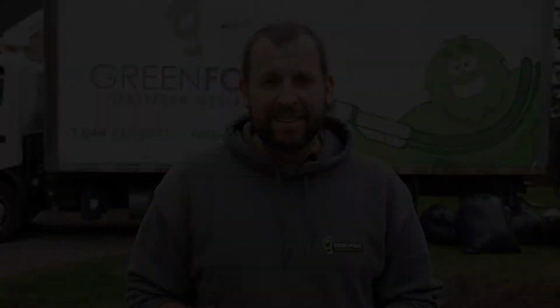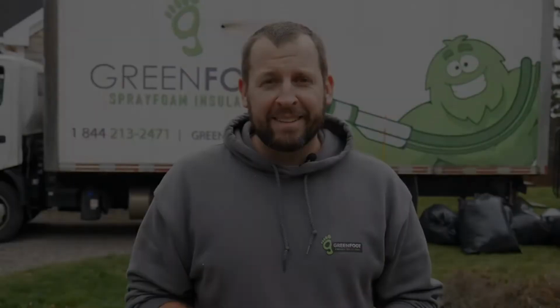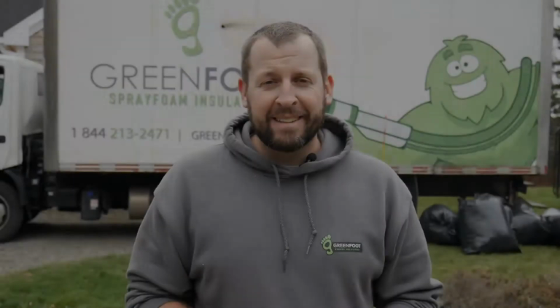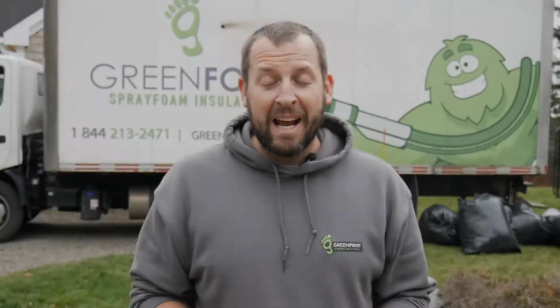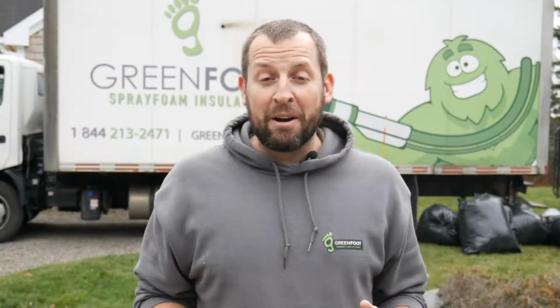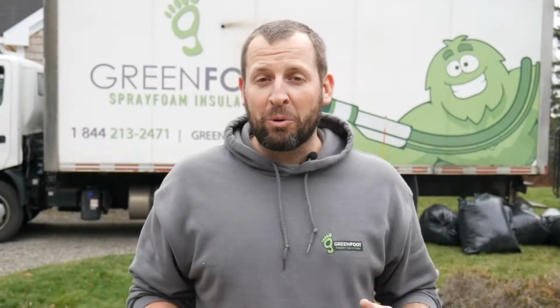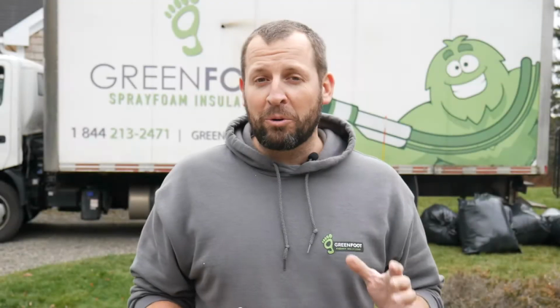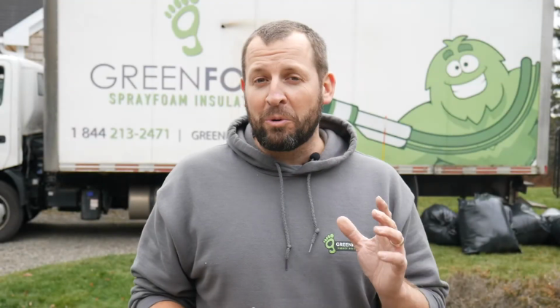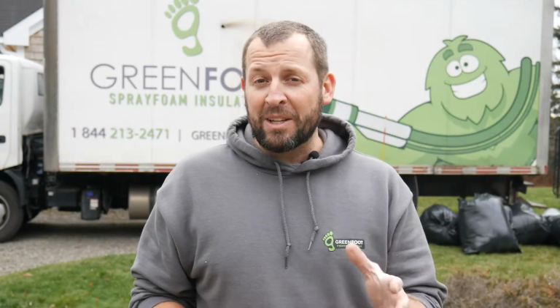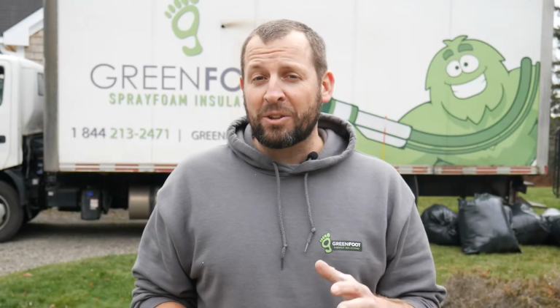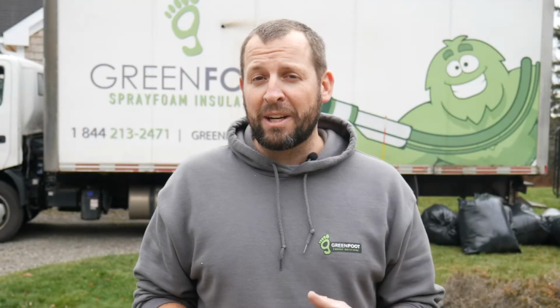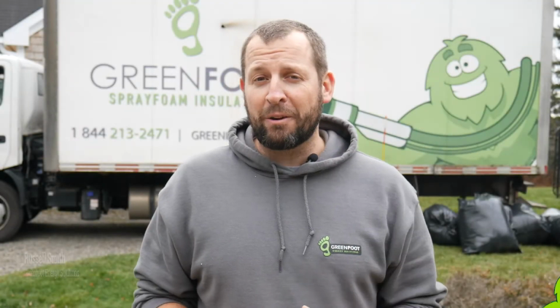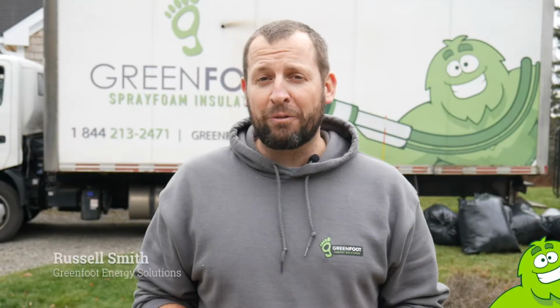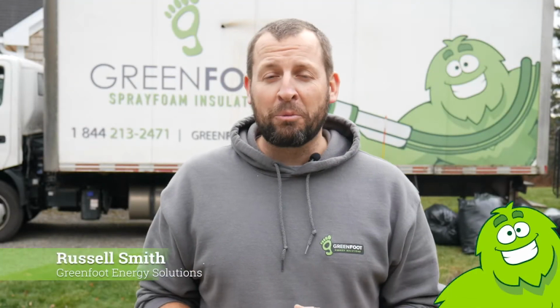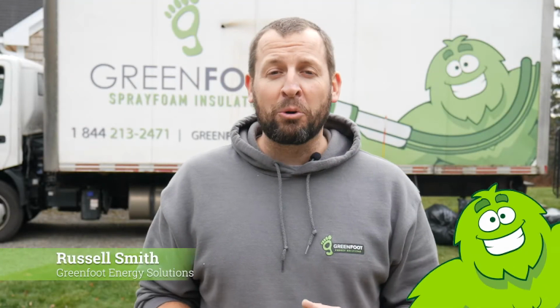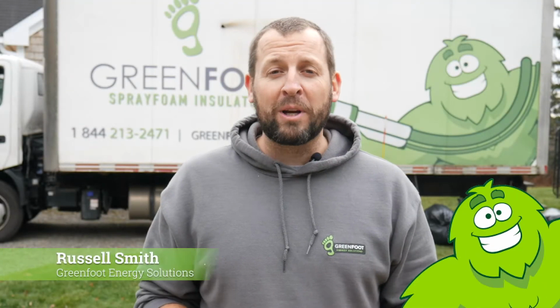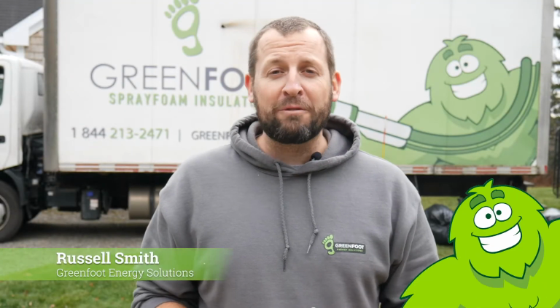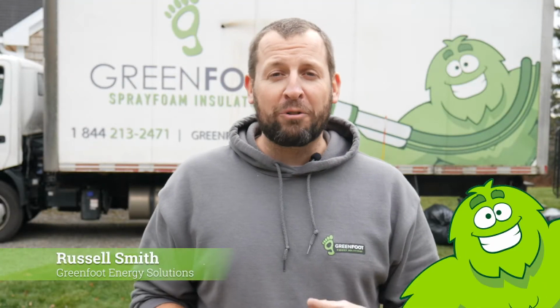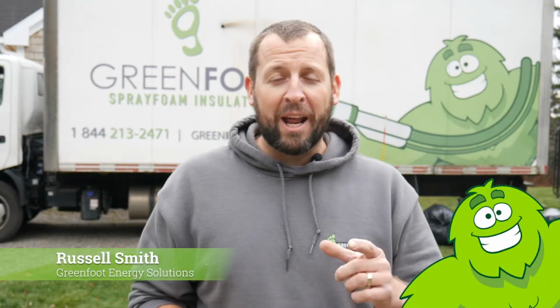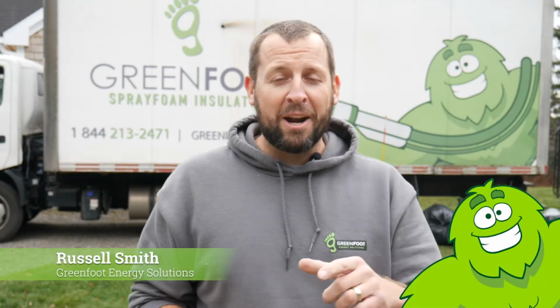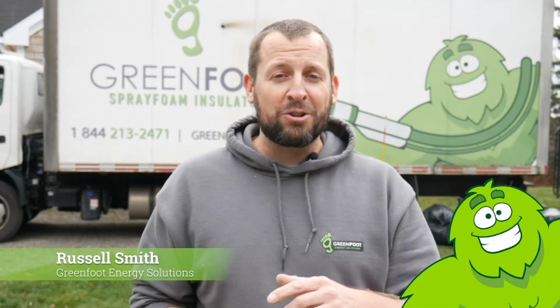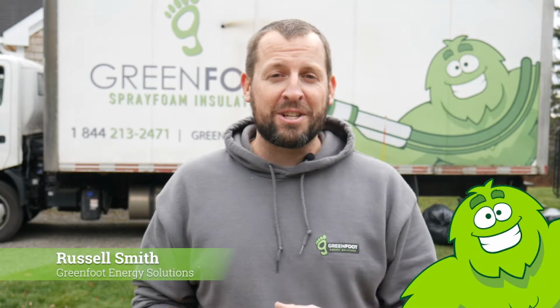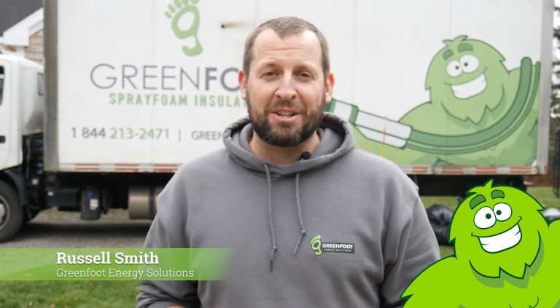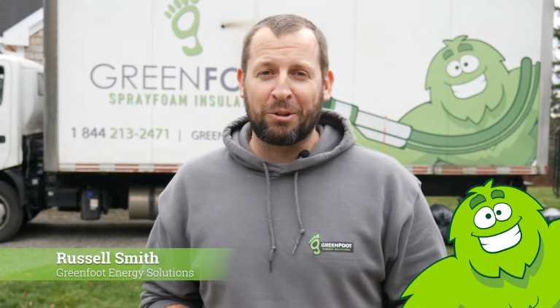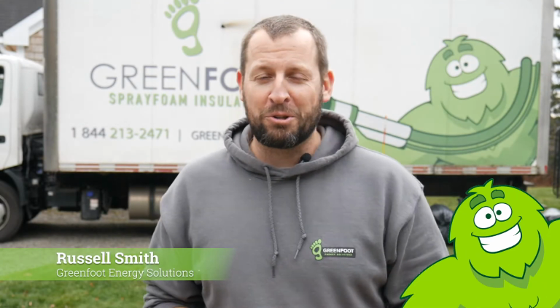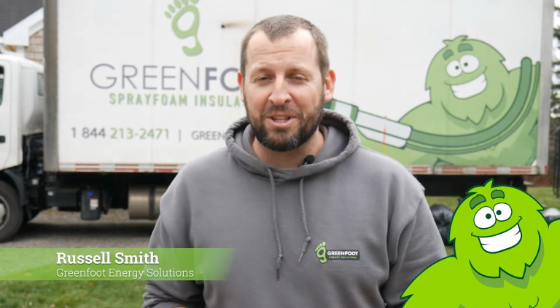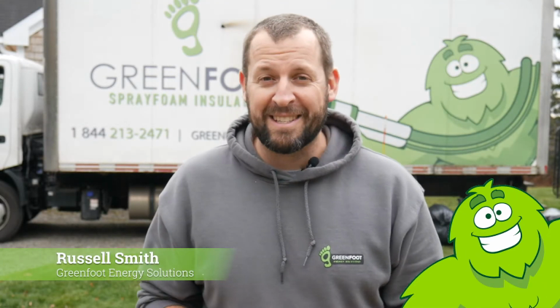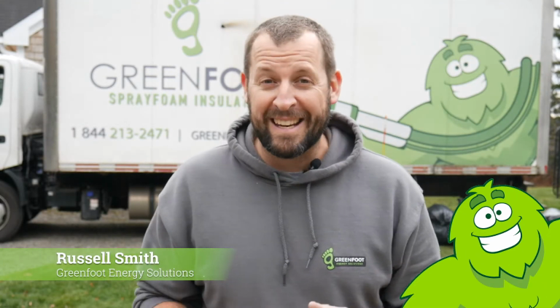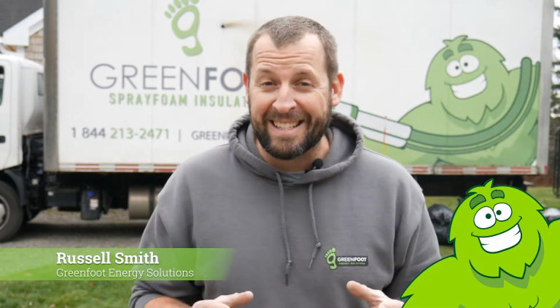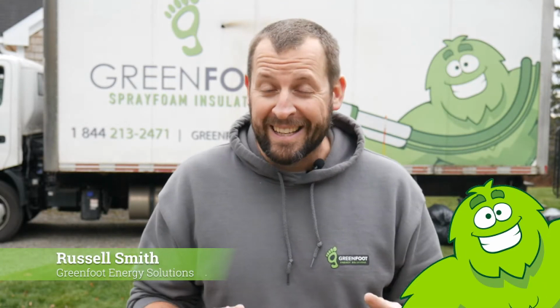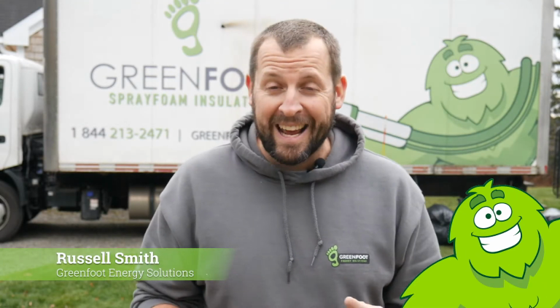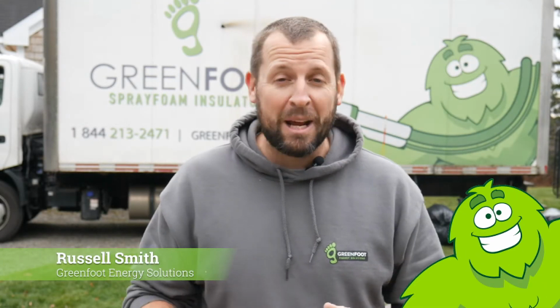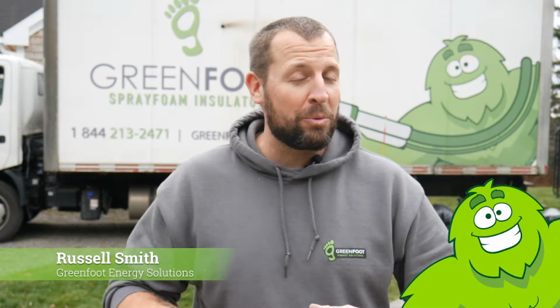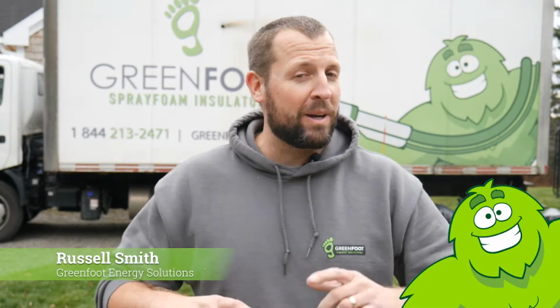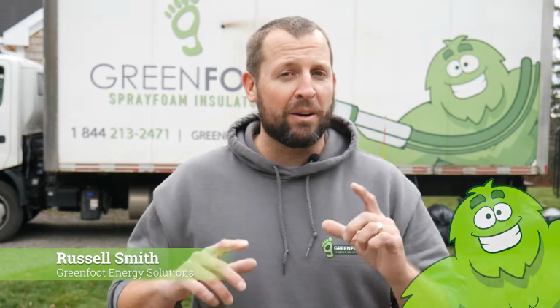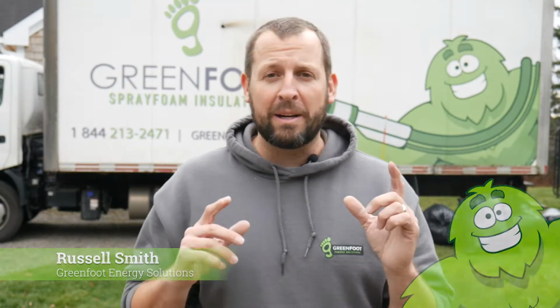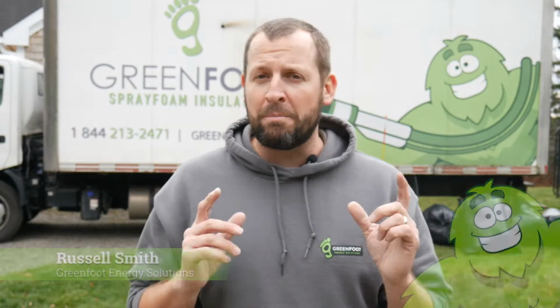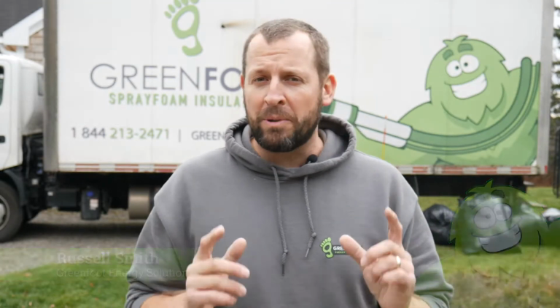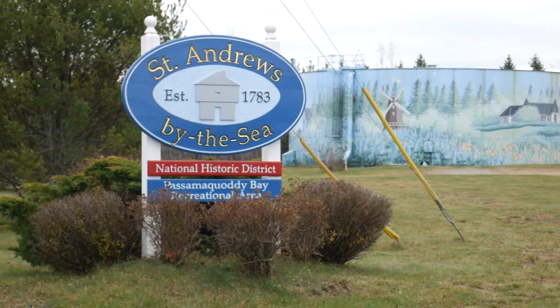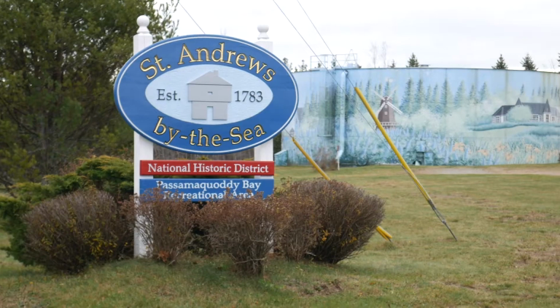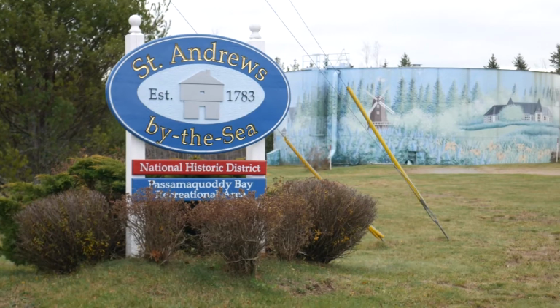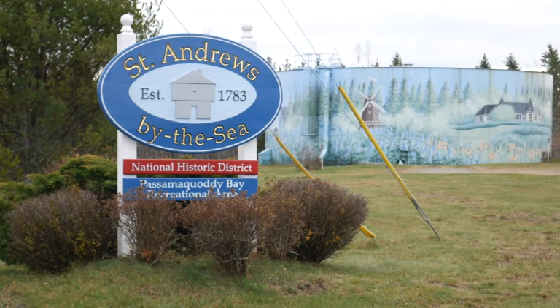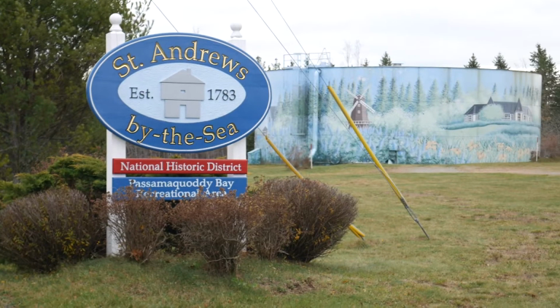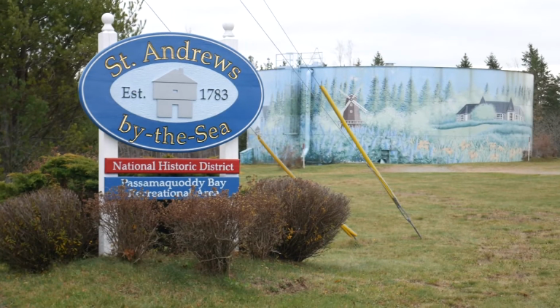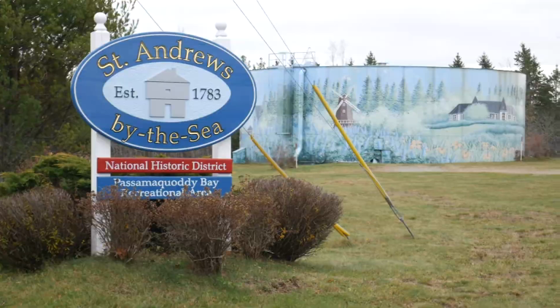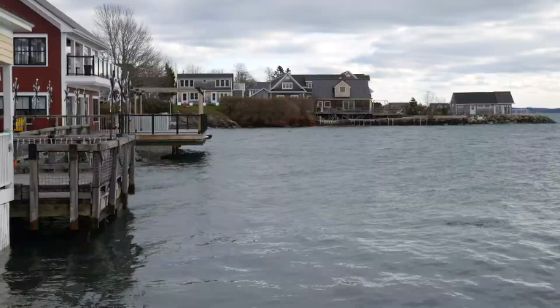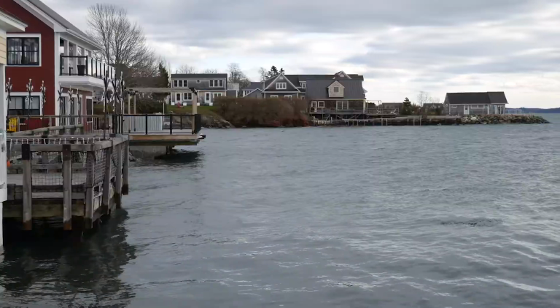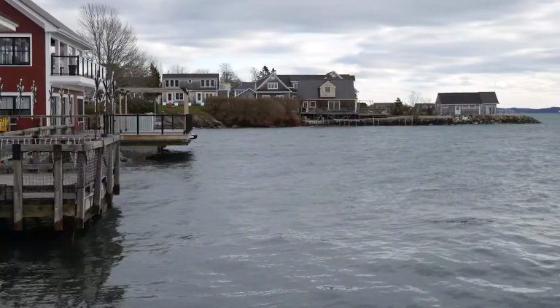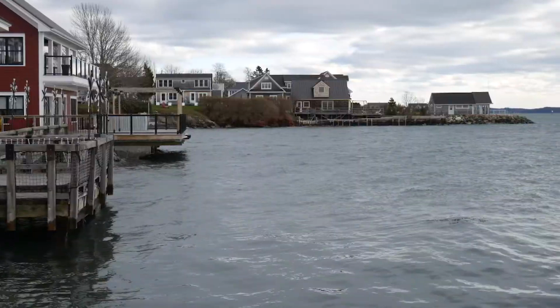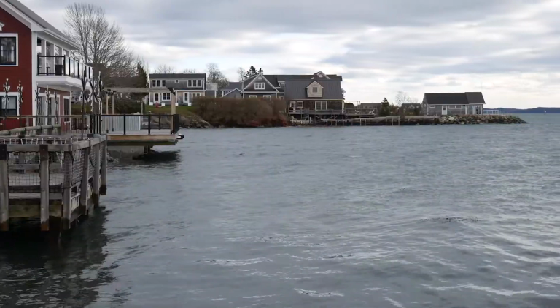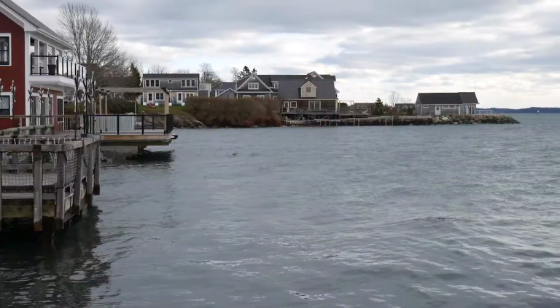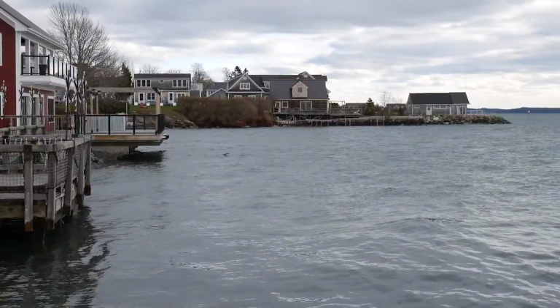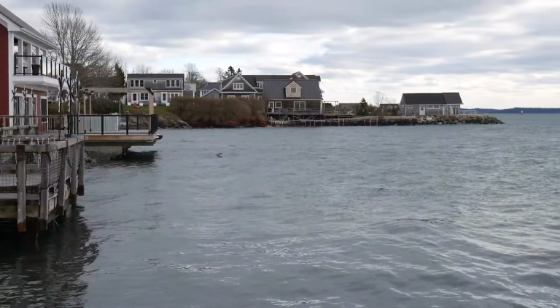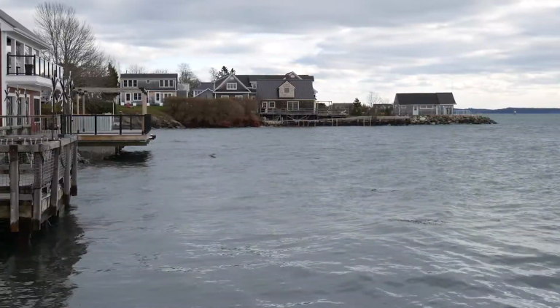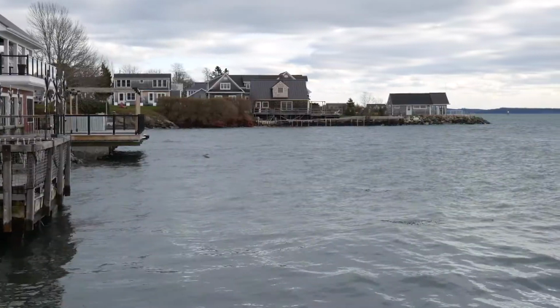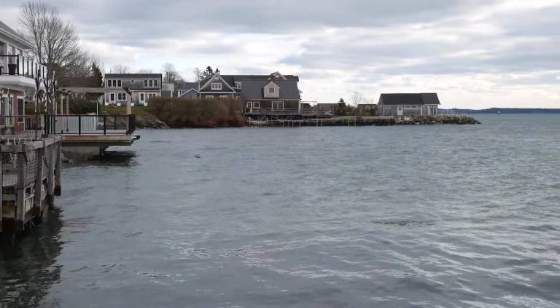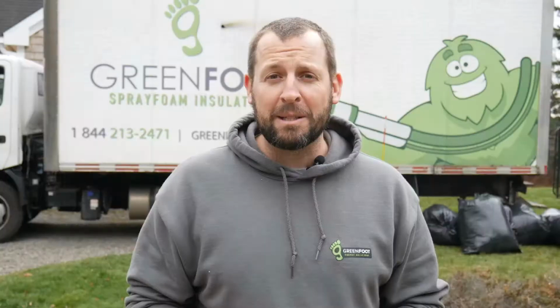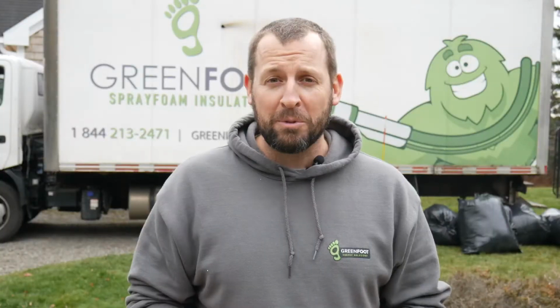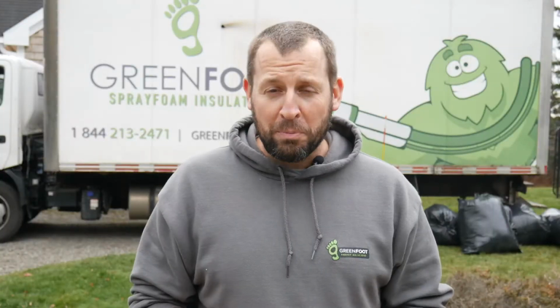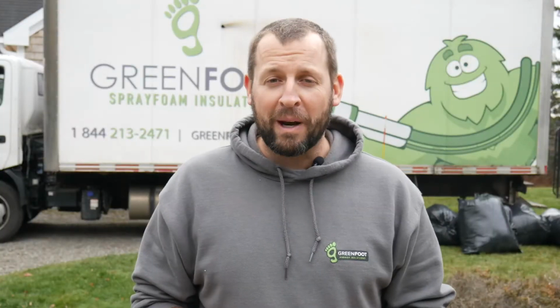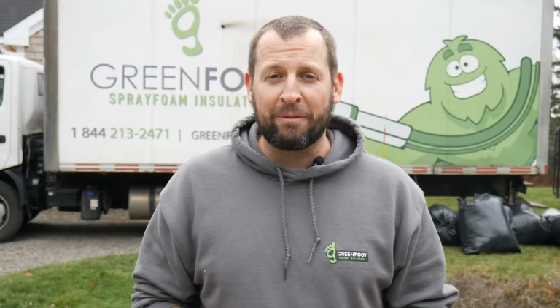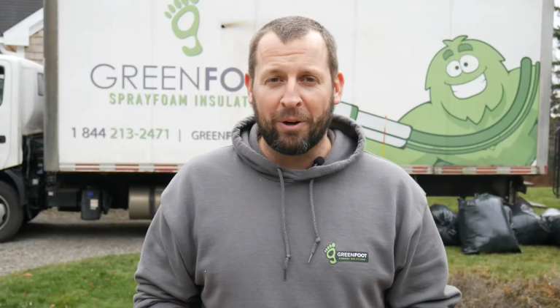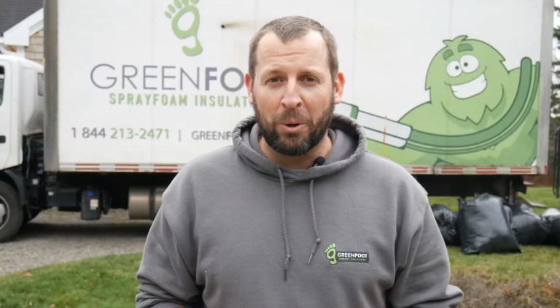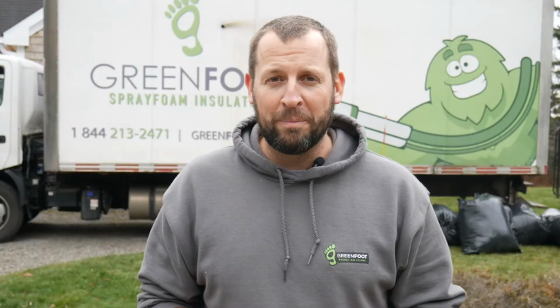Hey everyone, Russell here from Greenfoot Energy Solutions and today we are in beautiful St. Andrews installing some spray foam.